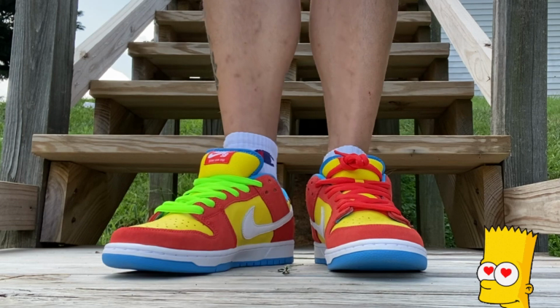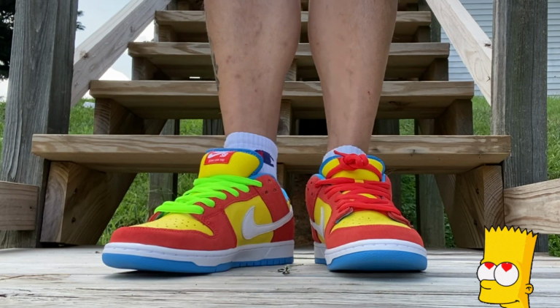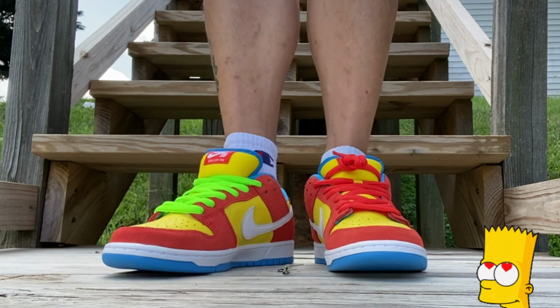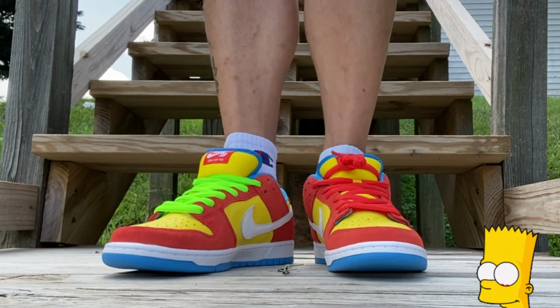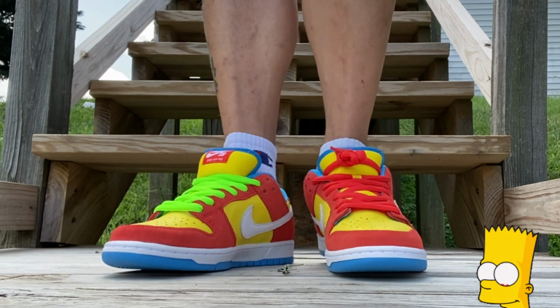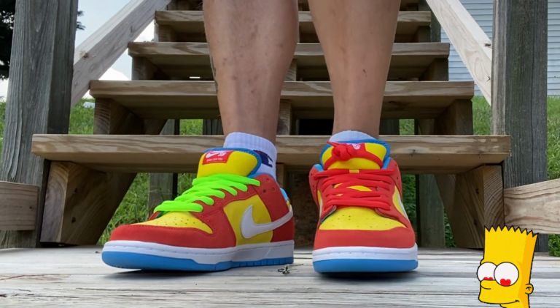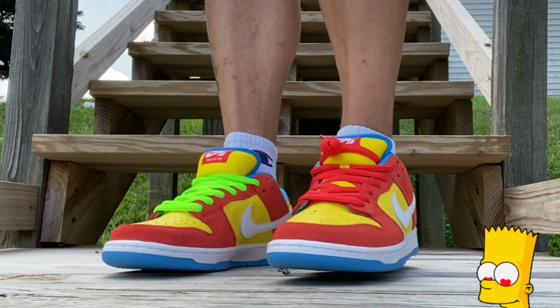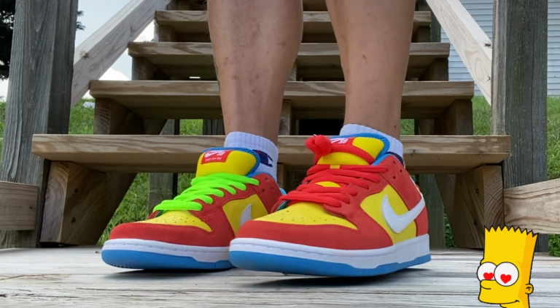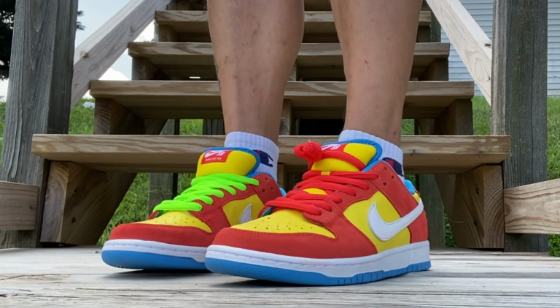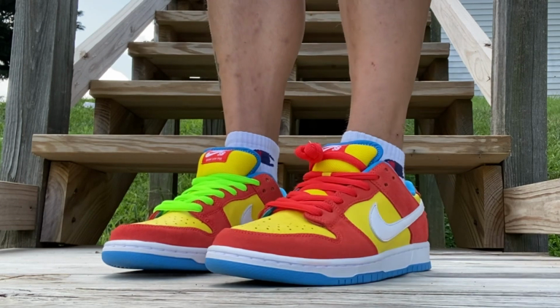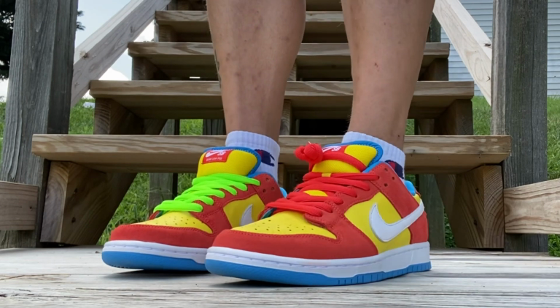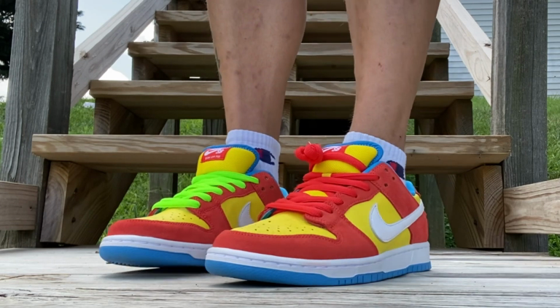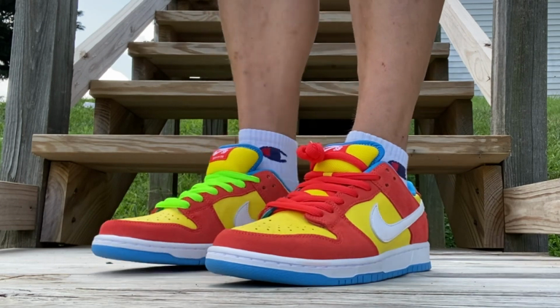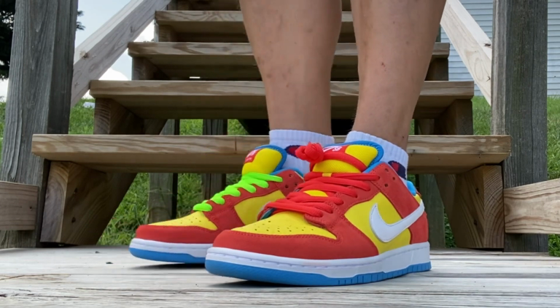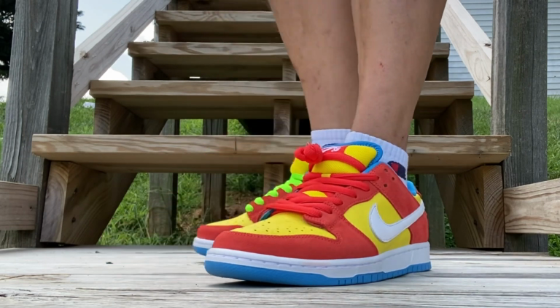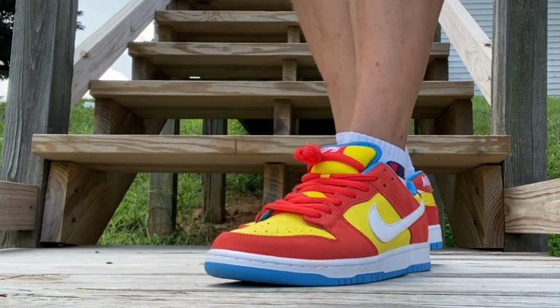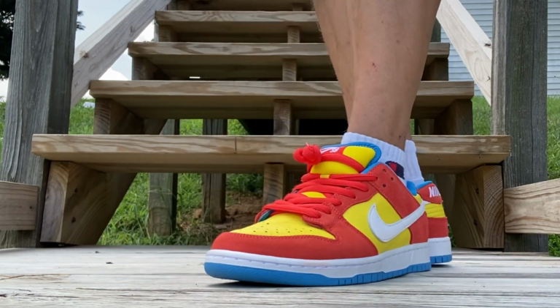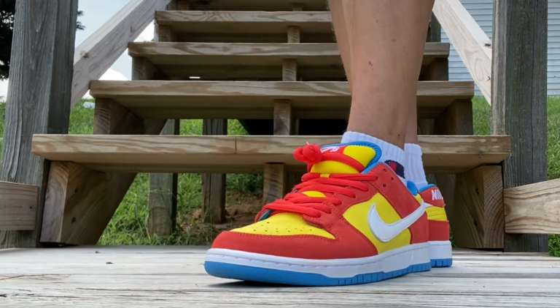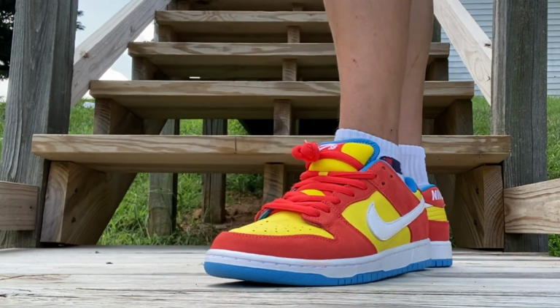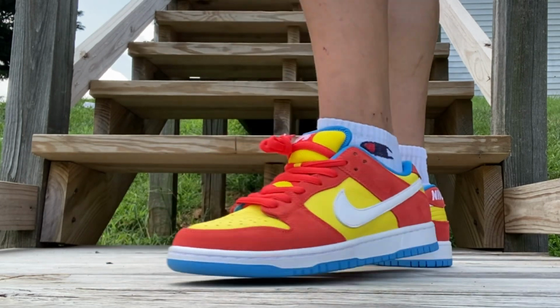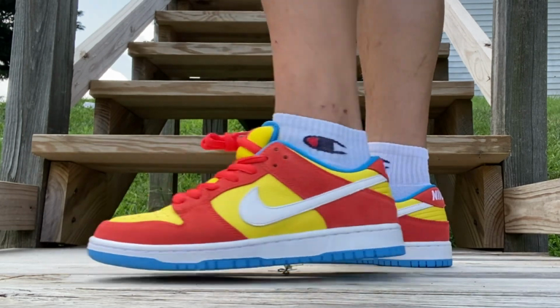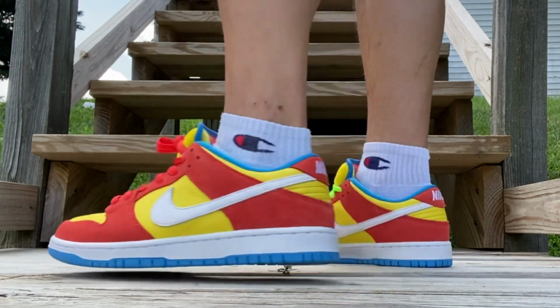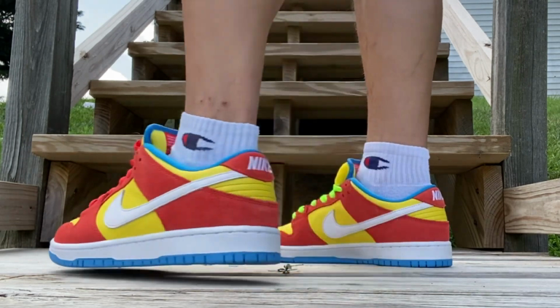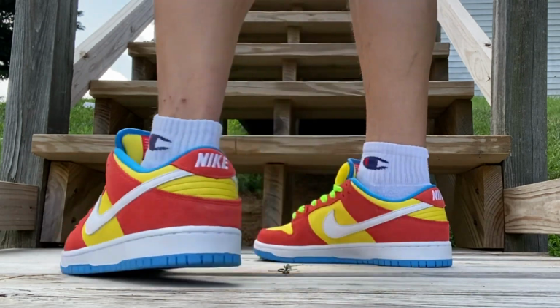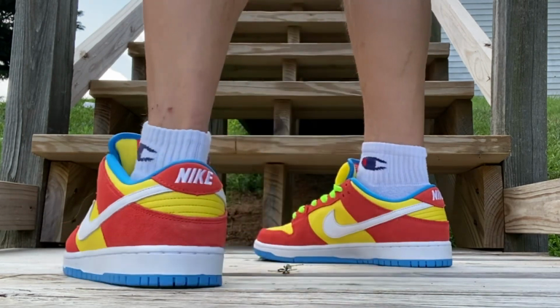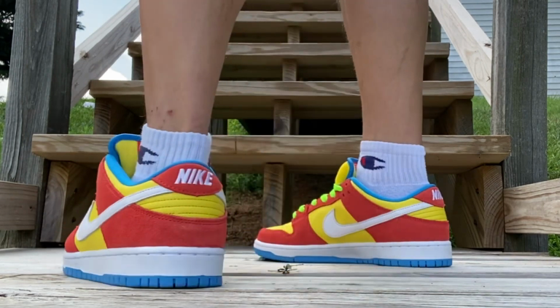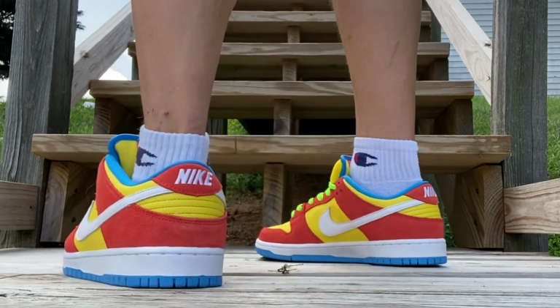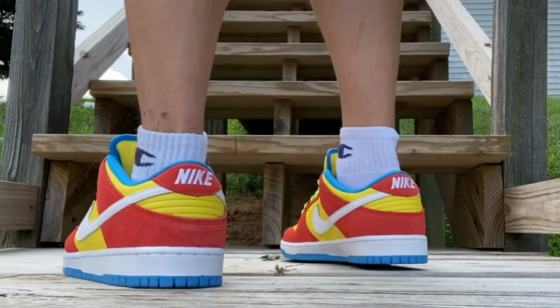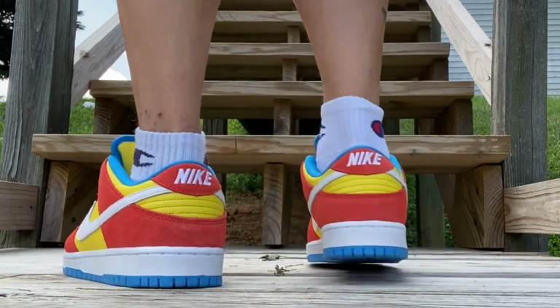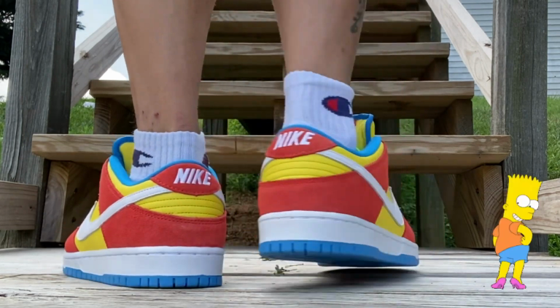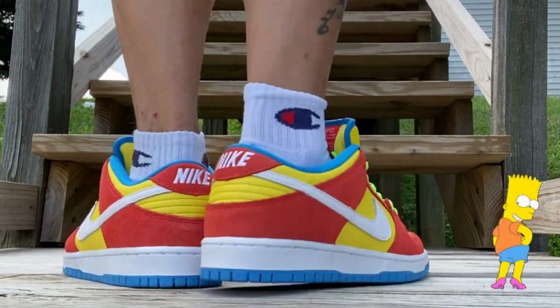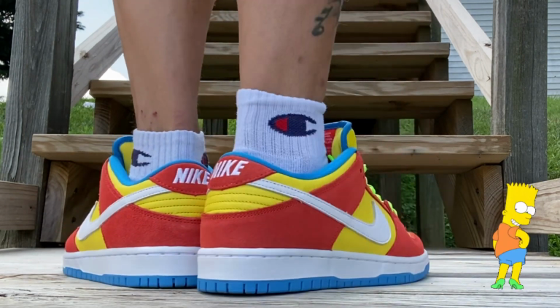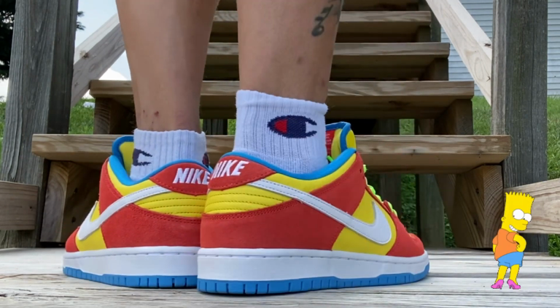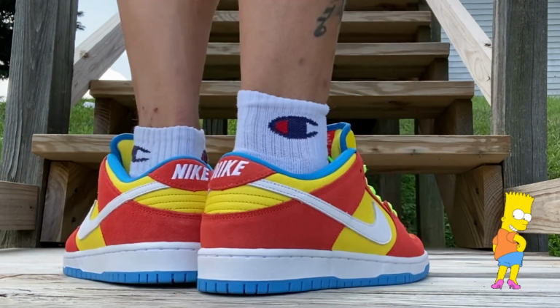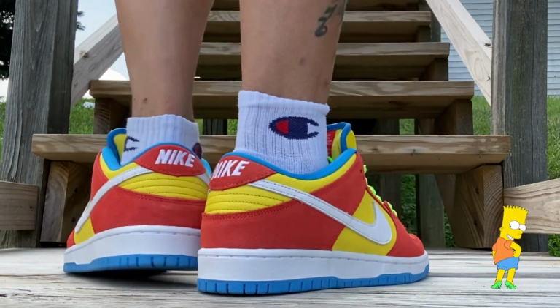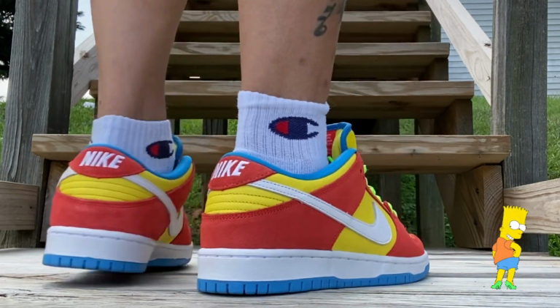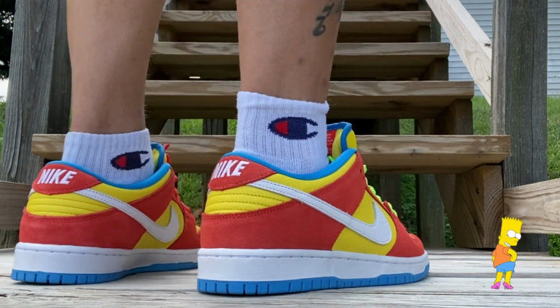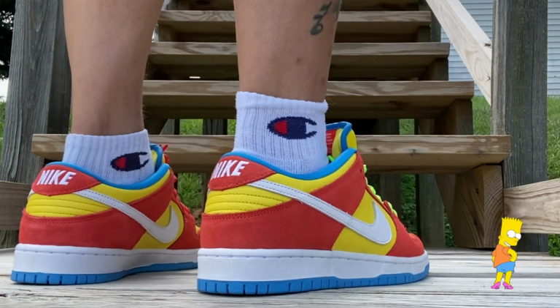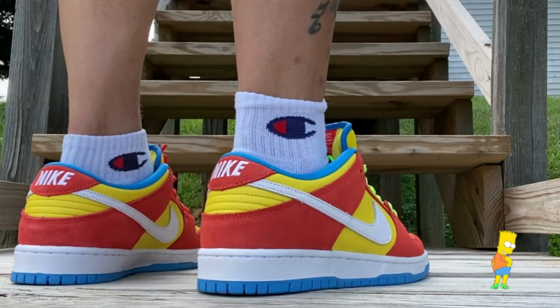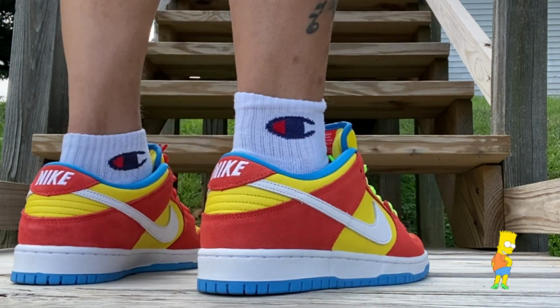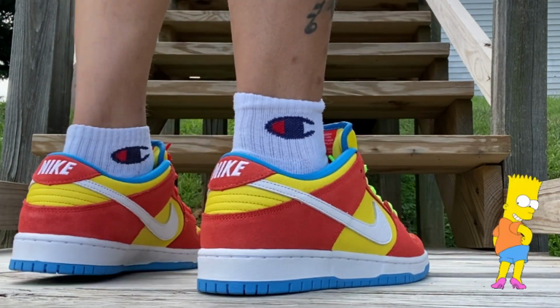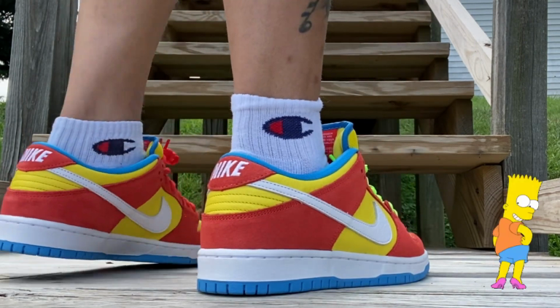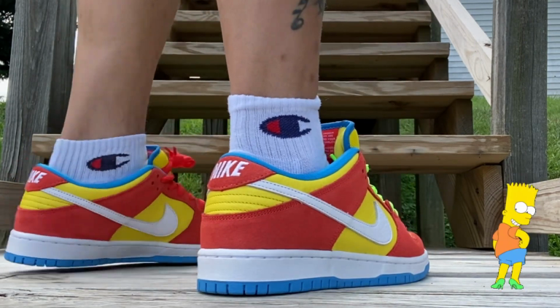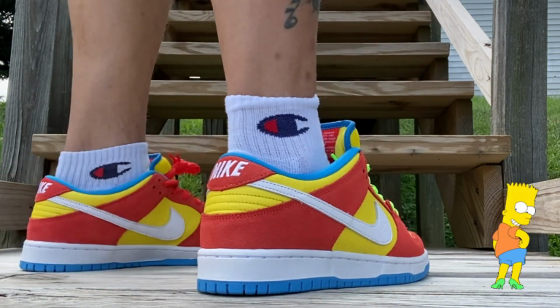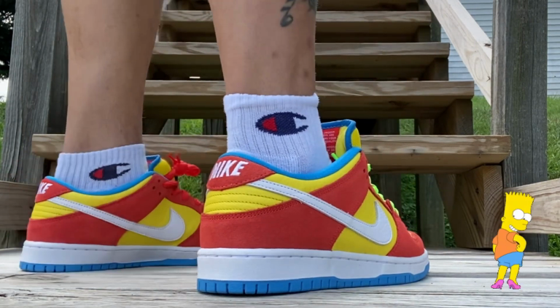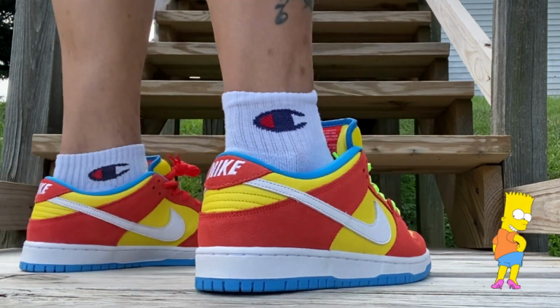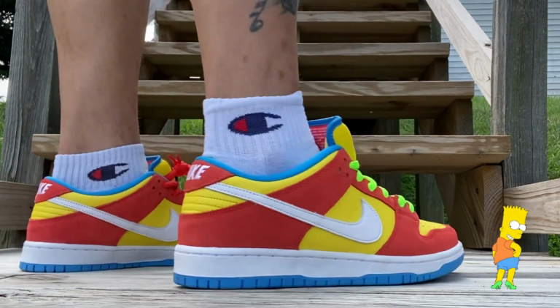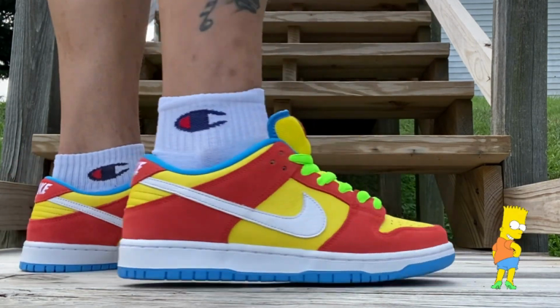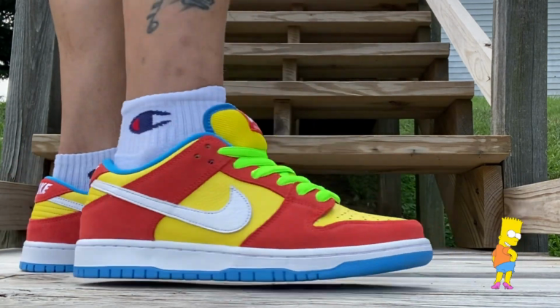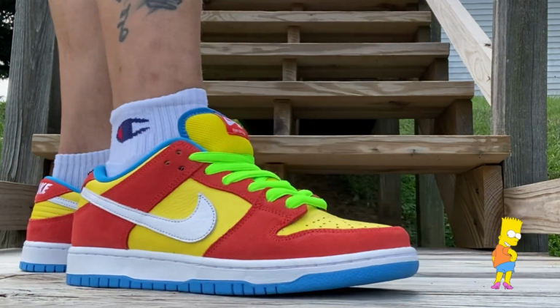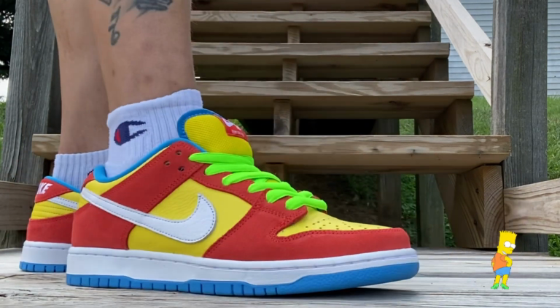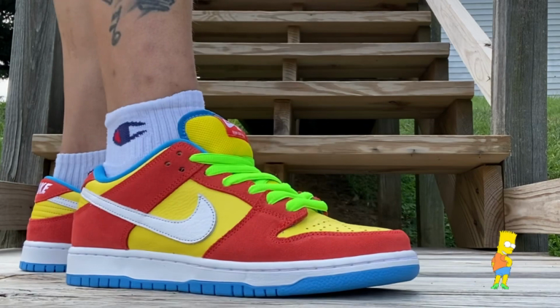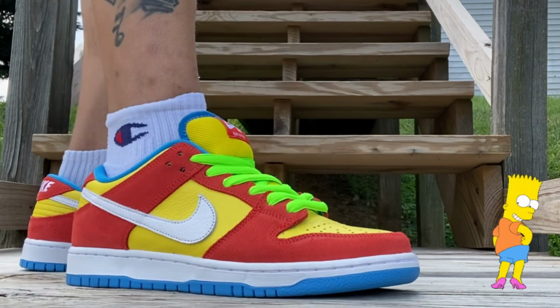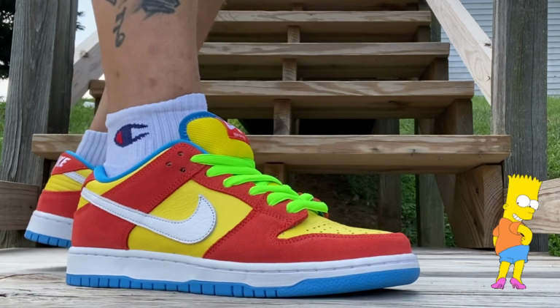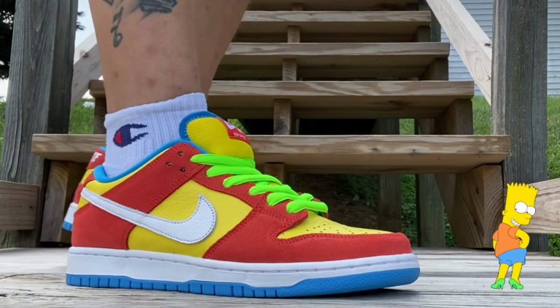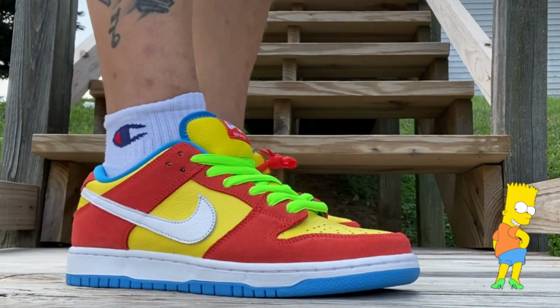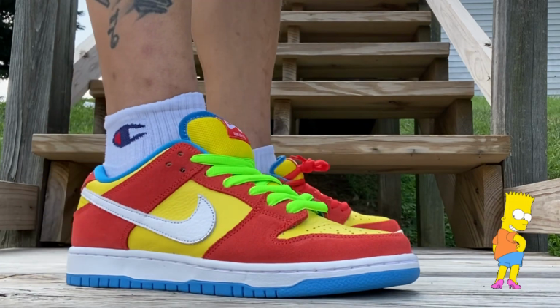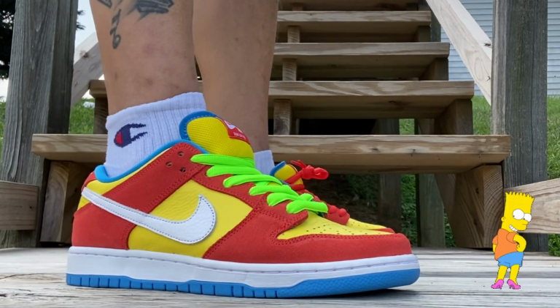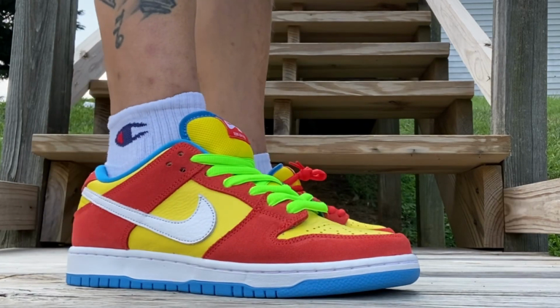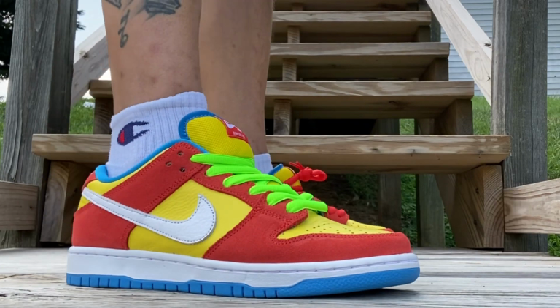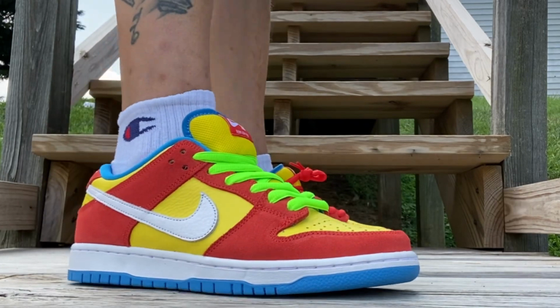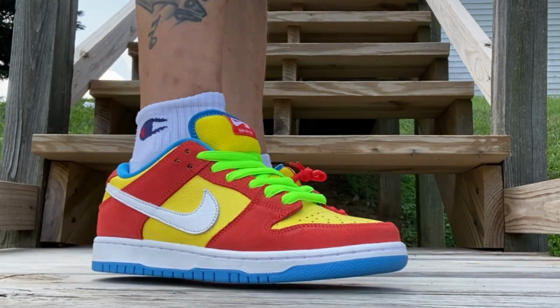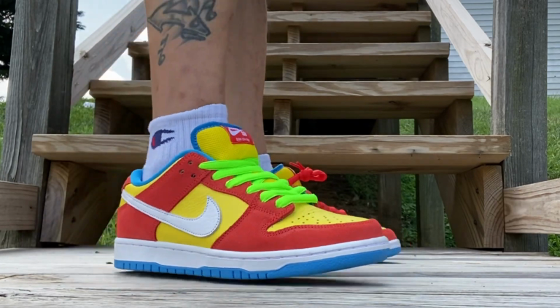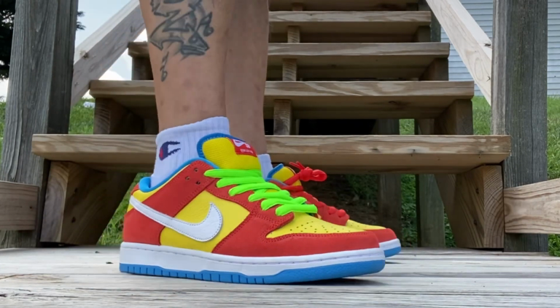True to size as far as the fit. I will link them in the description if you're looking for them.